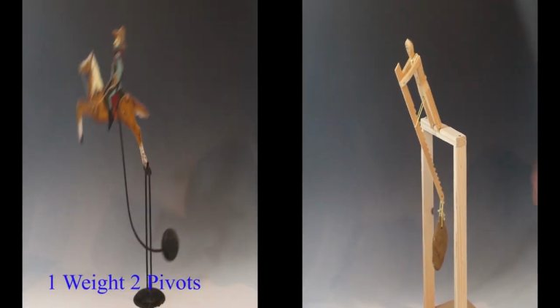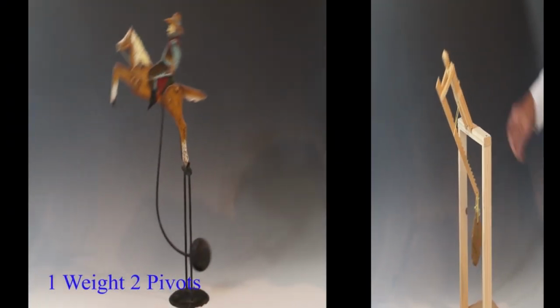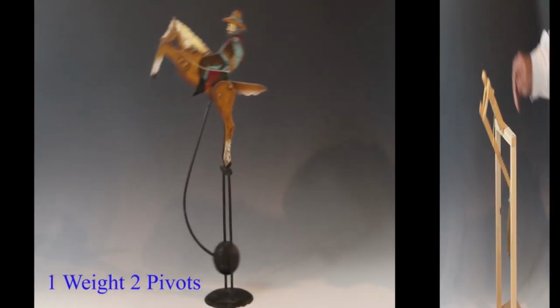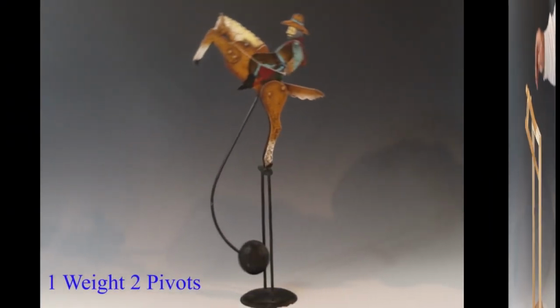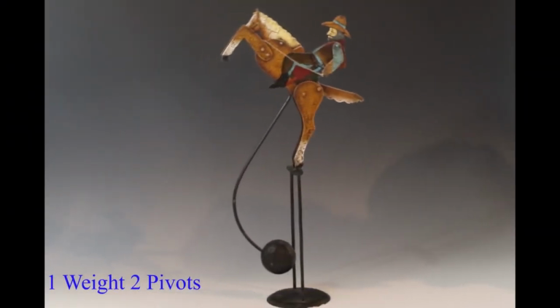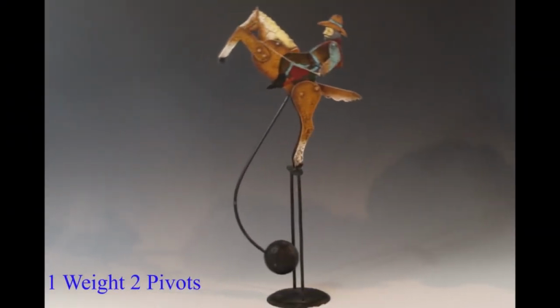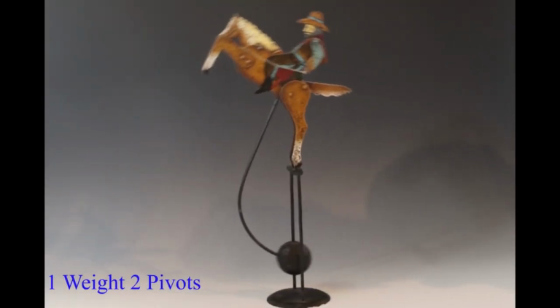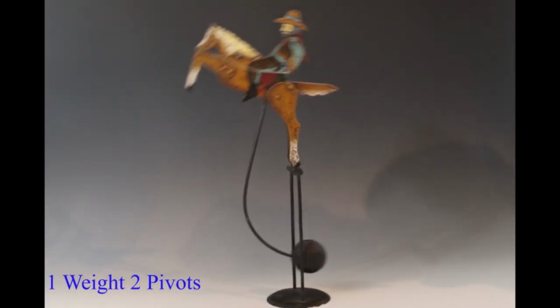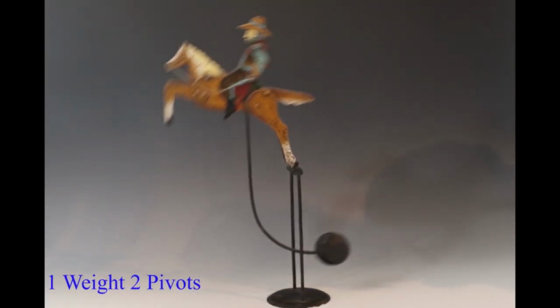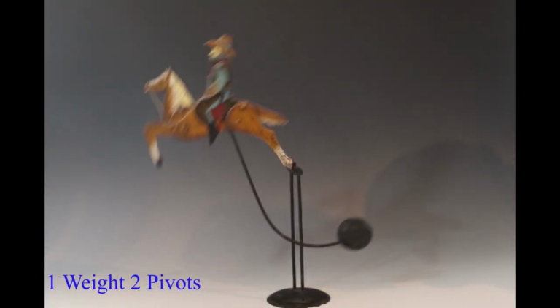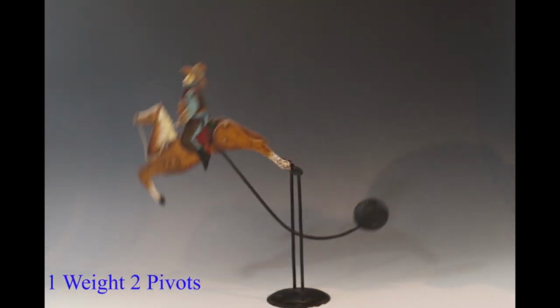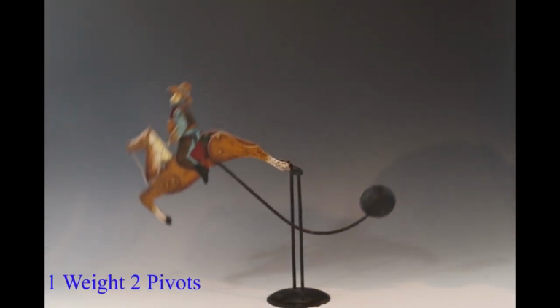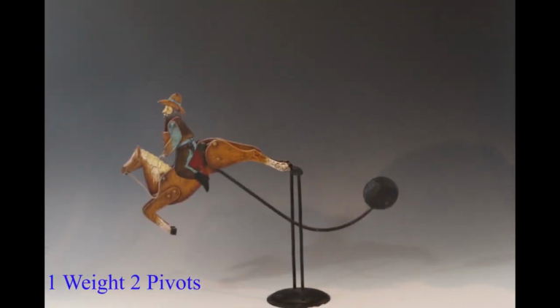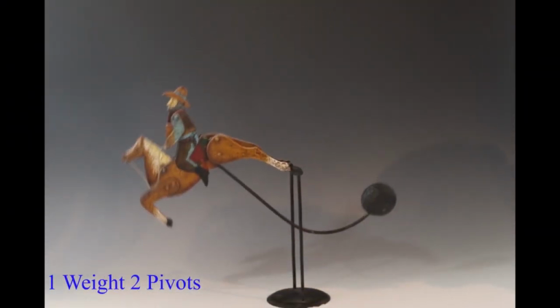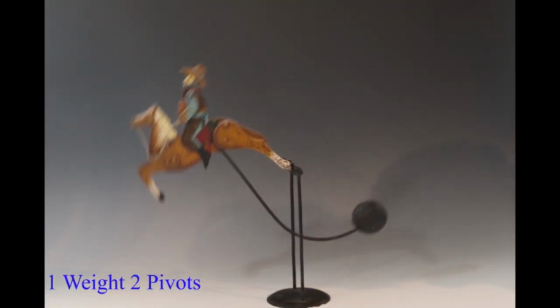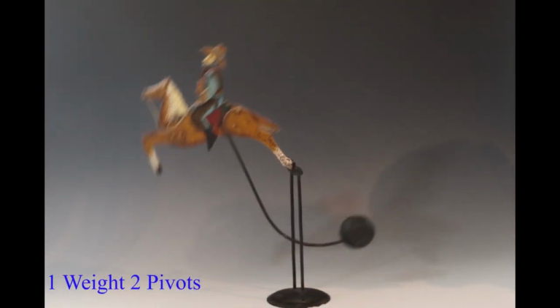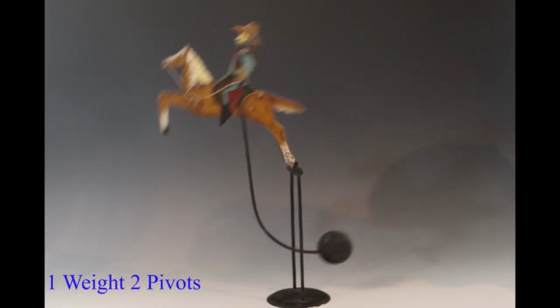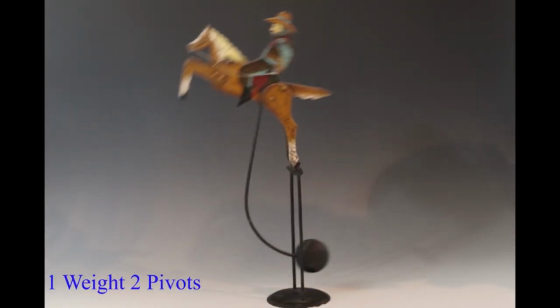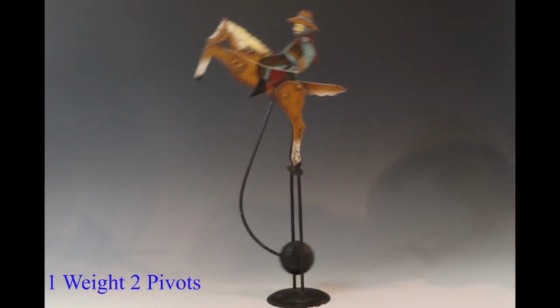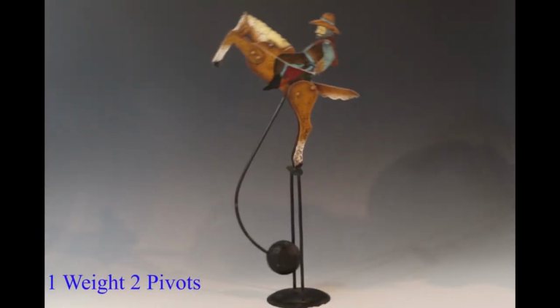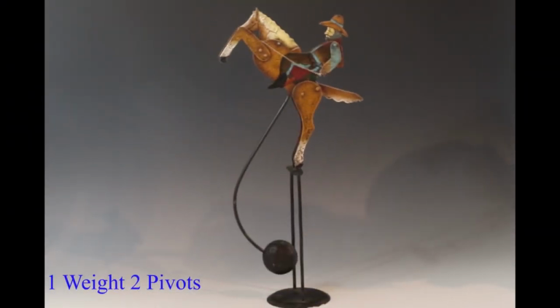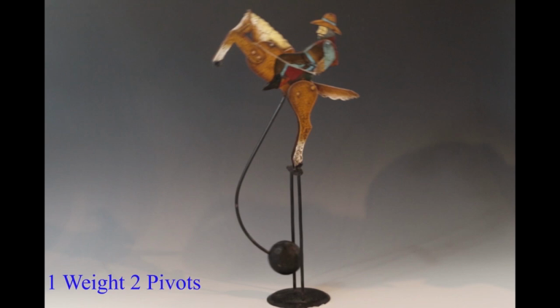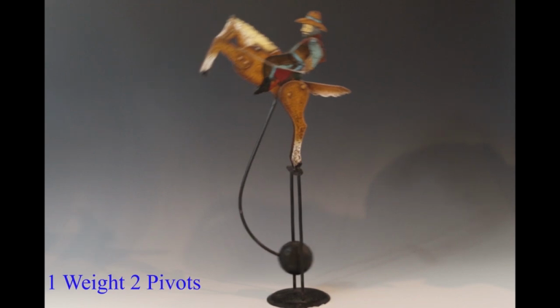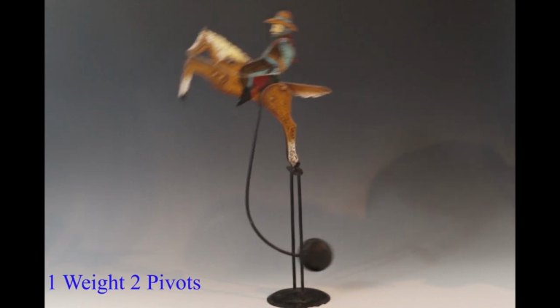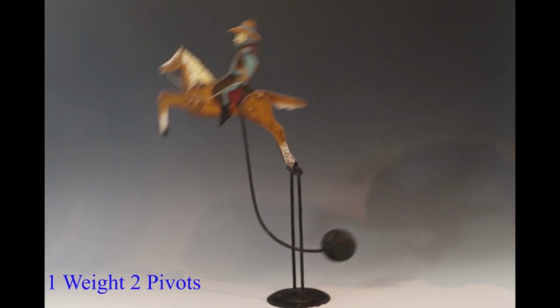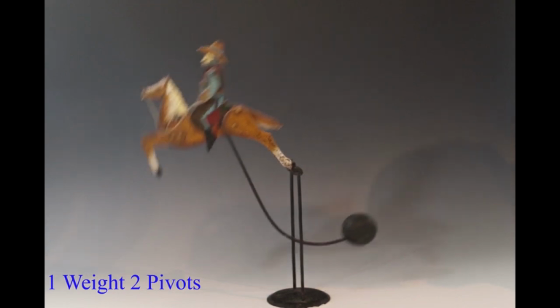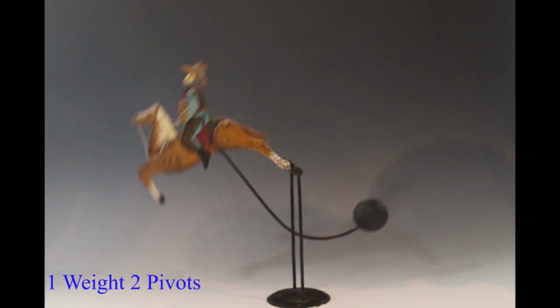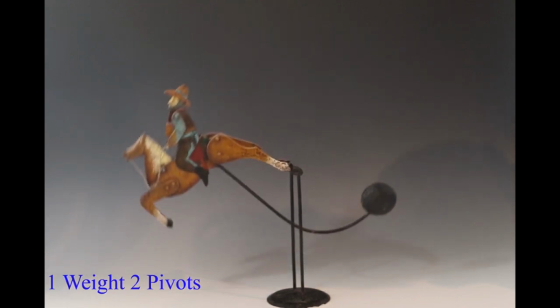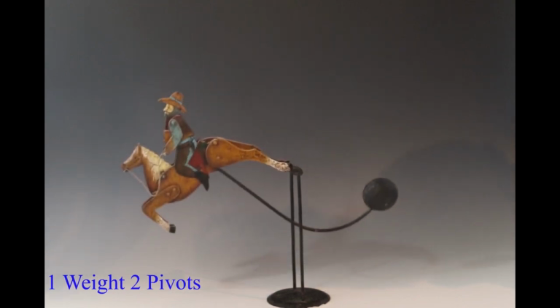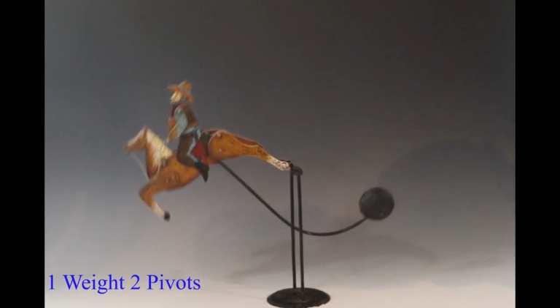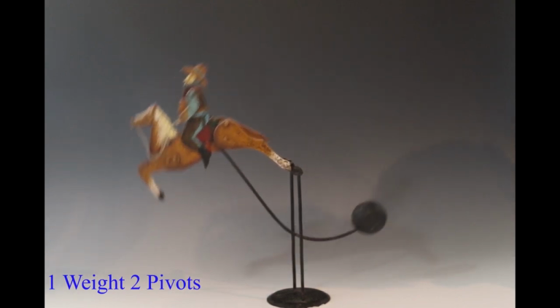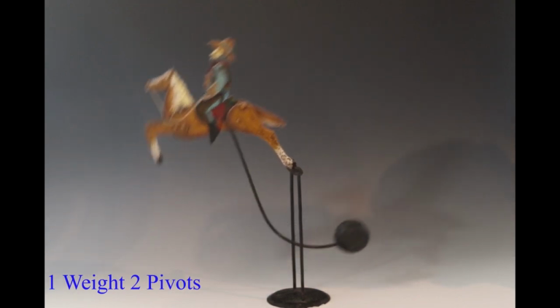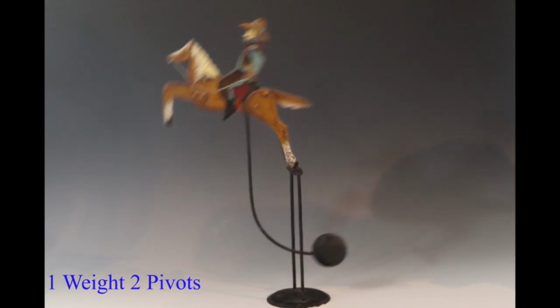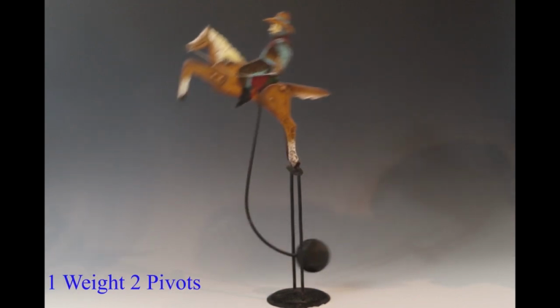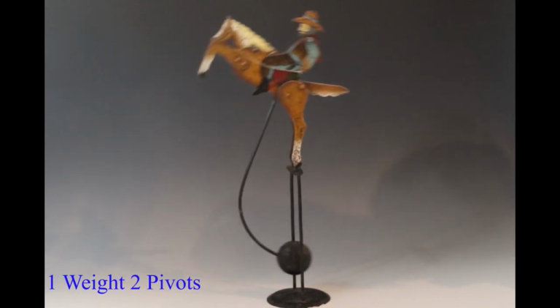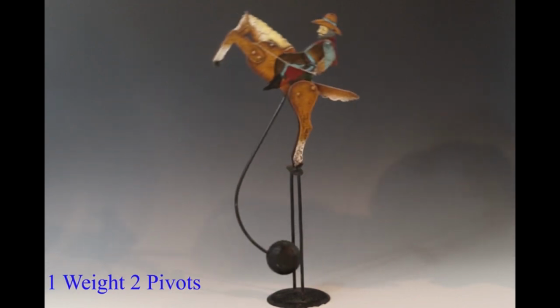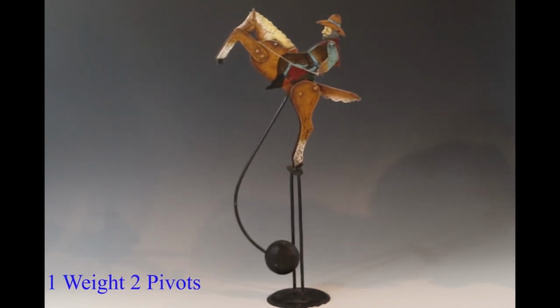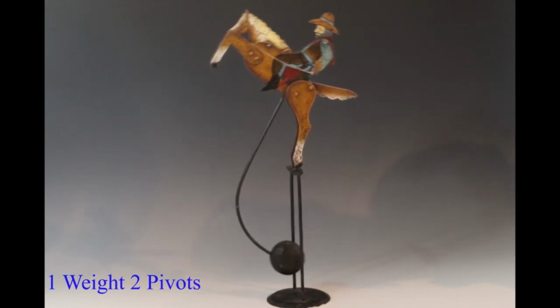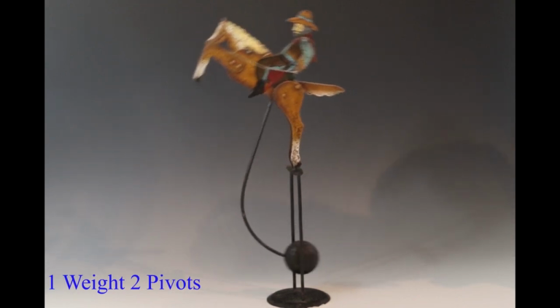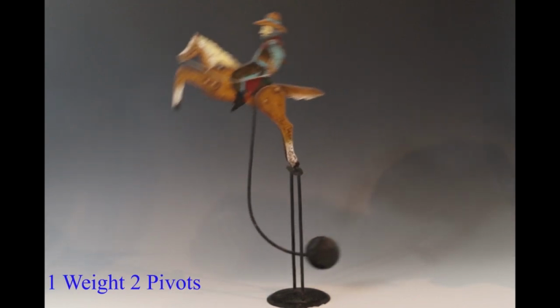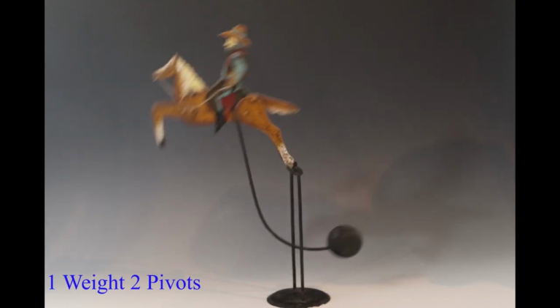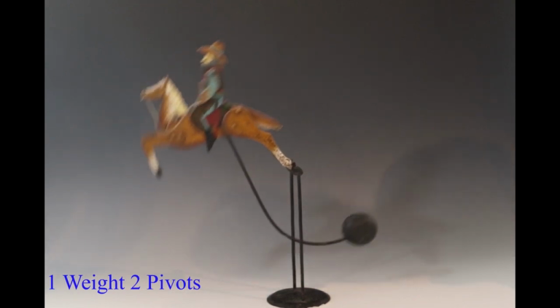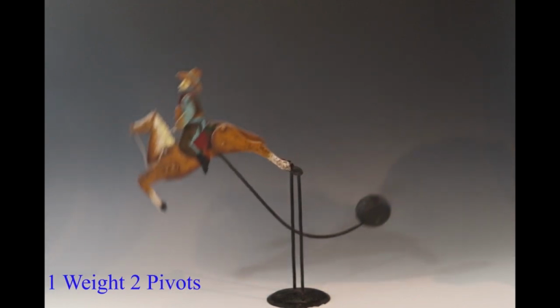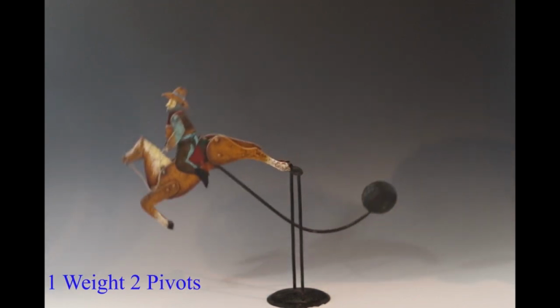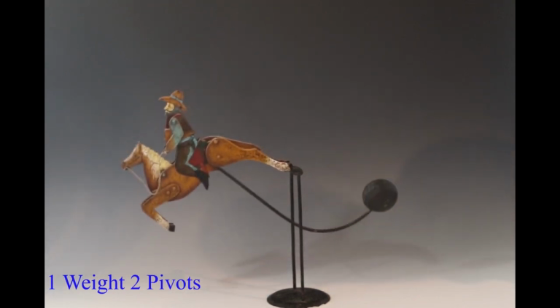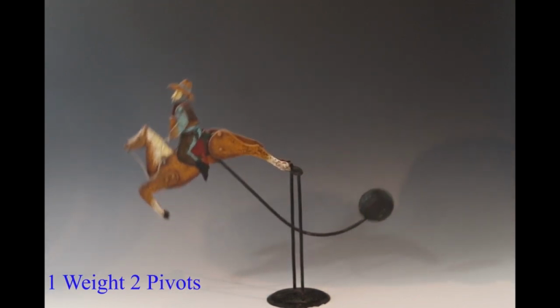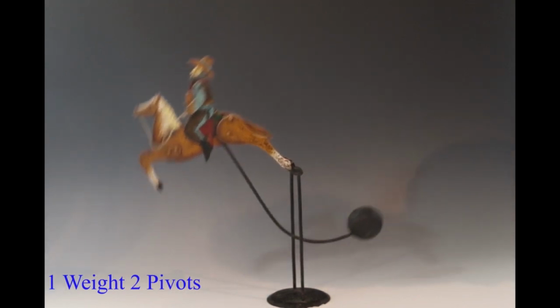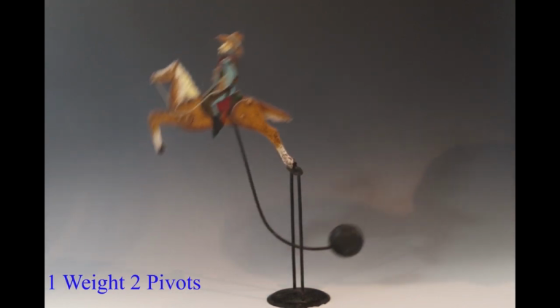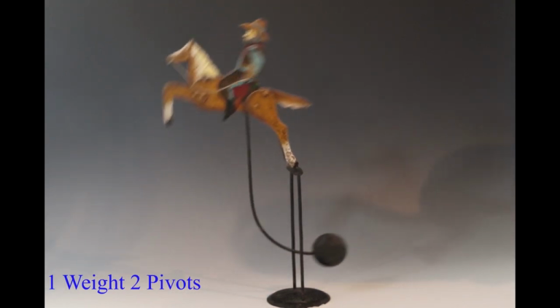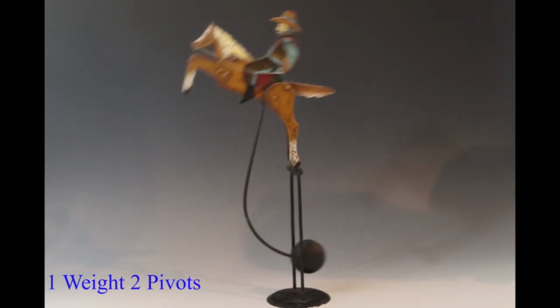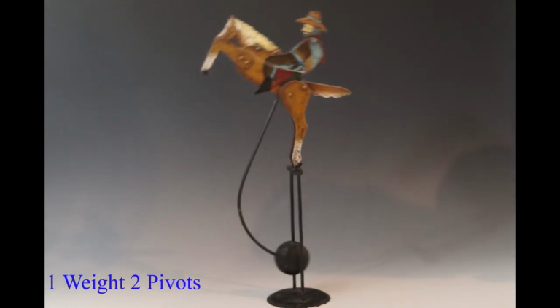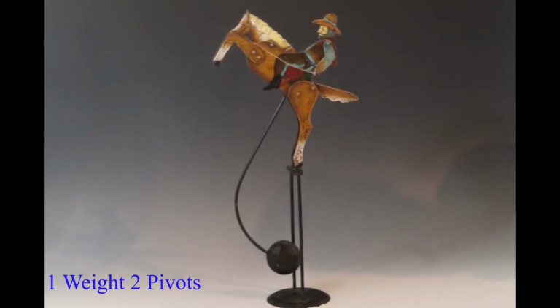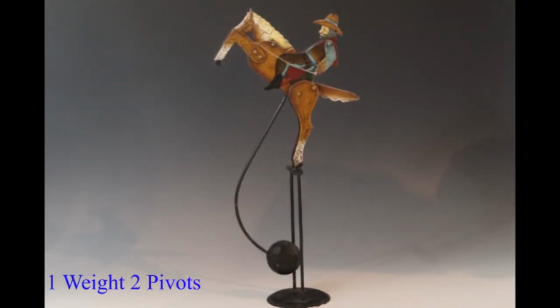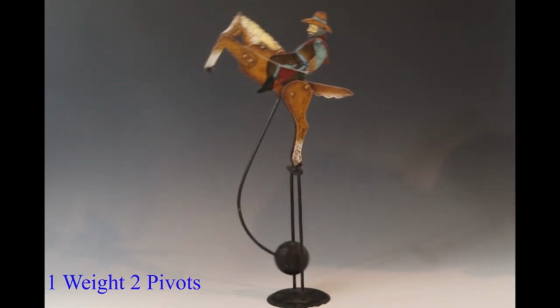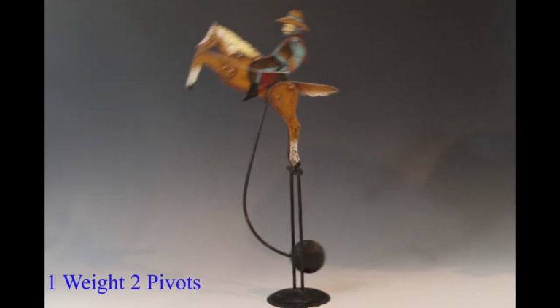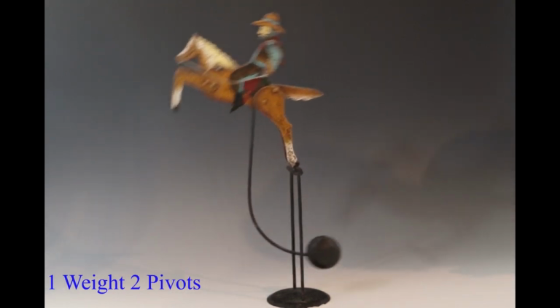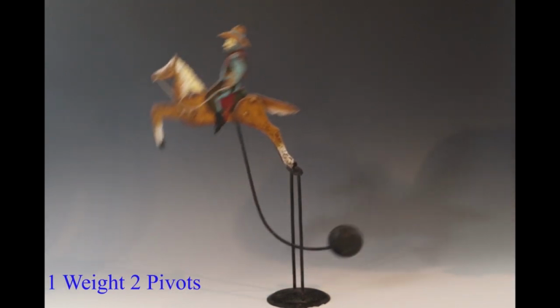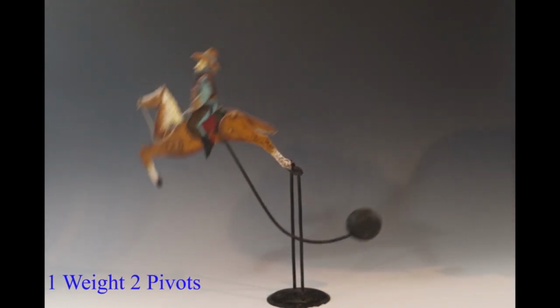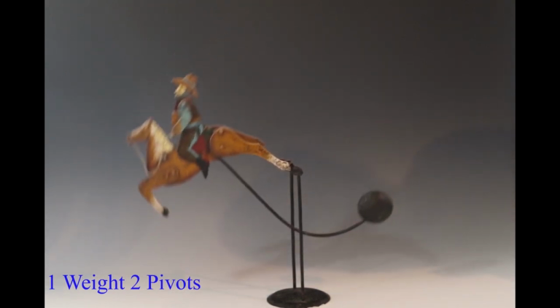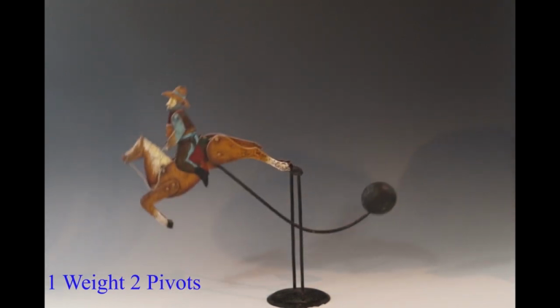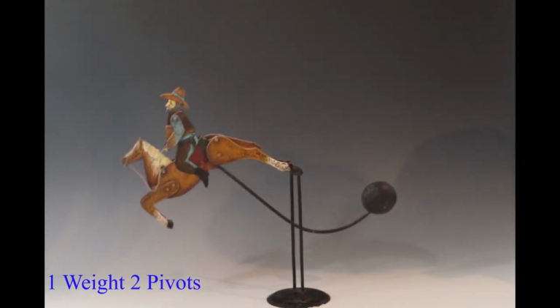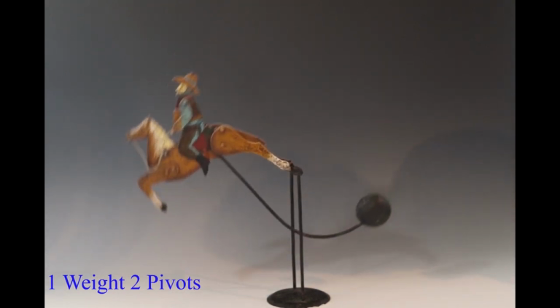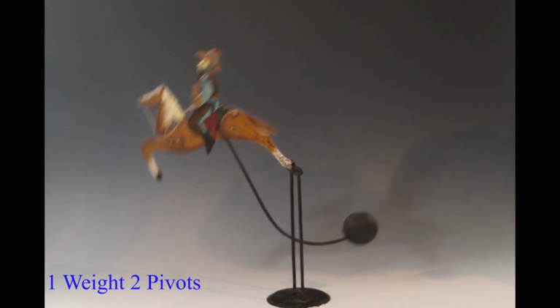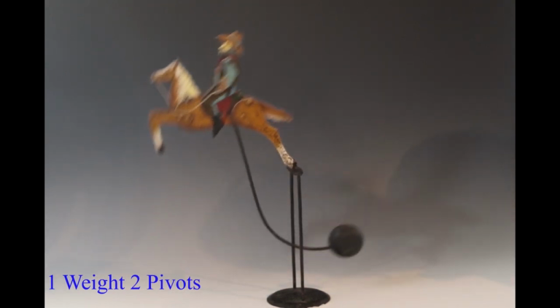This toy is interesting because of the articulated parts, which are in themselves pendulums.